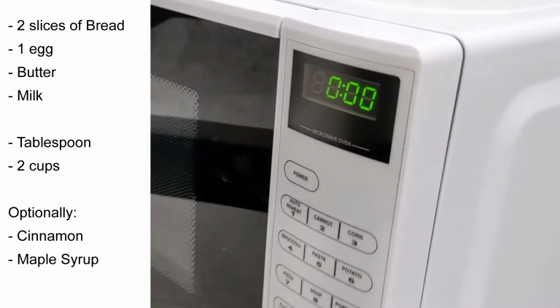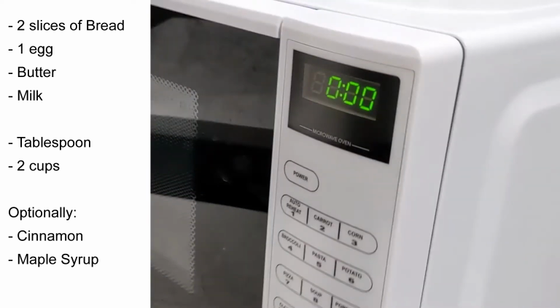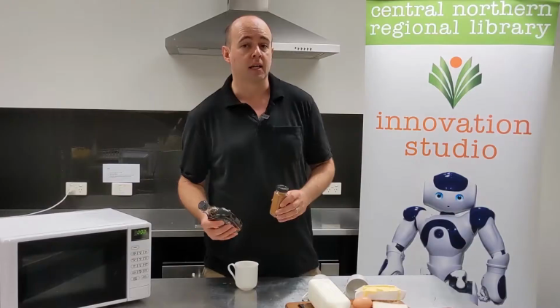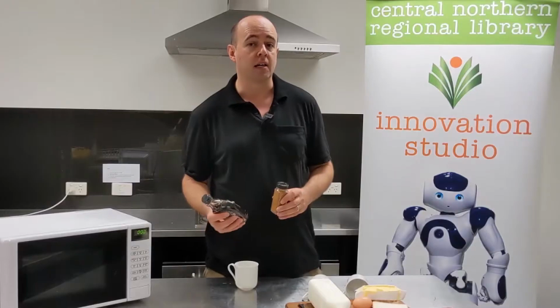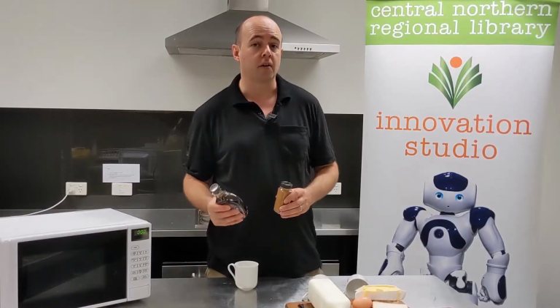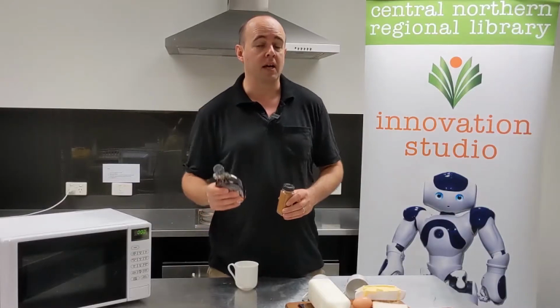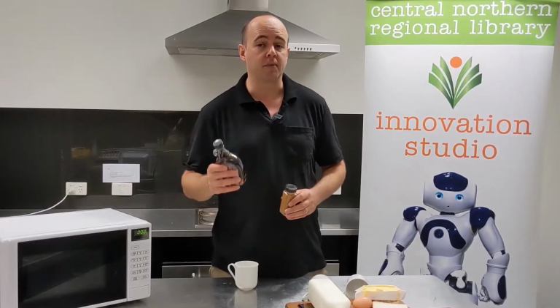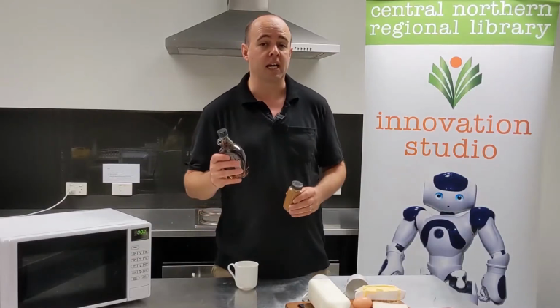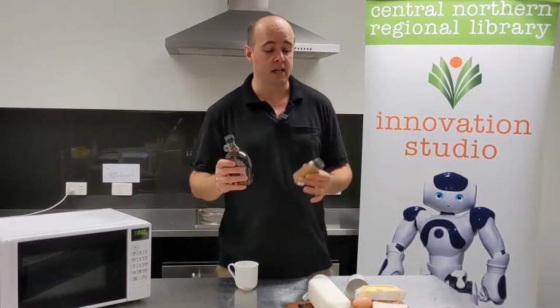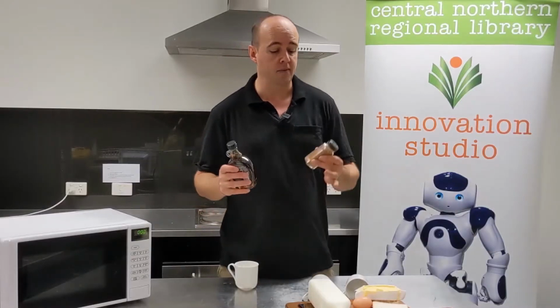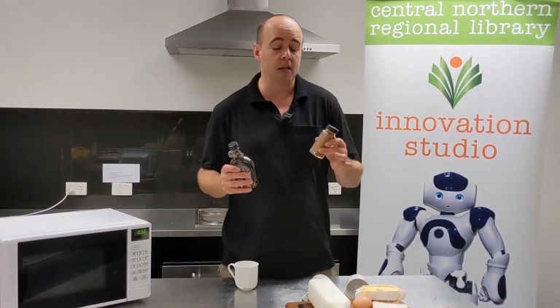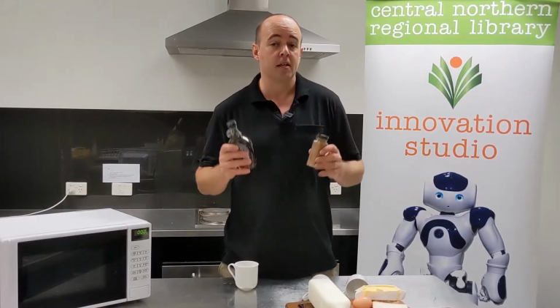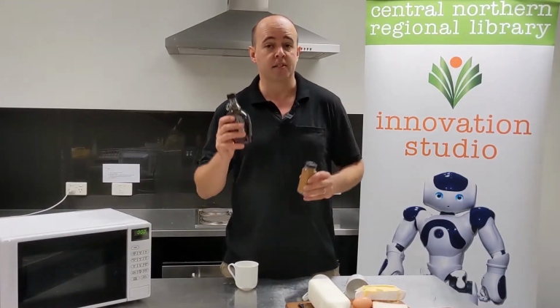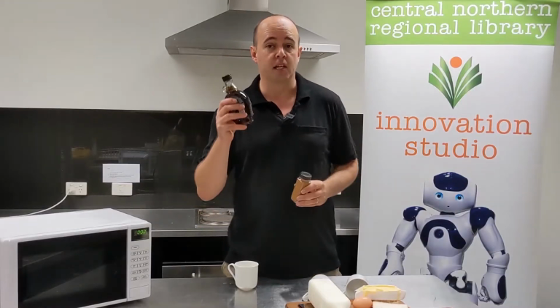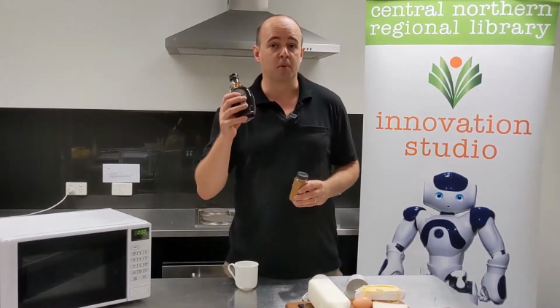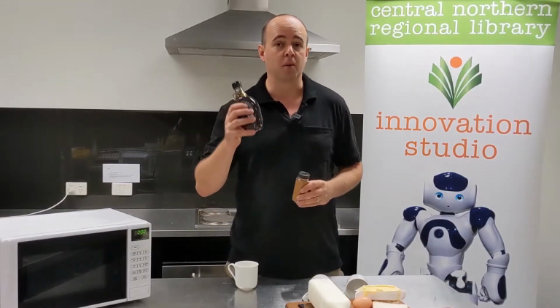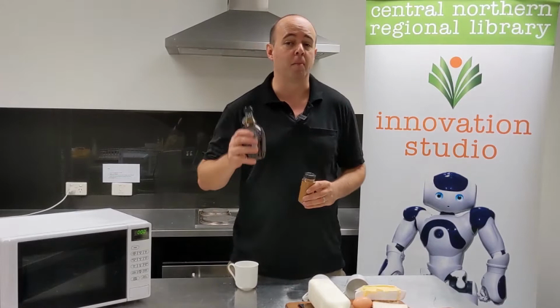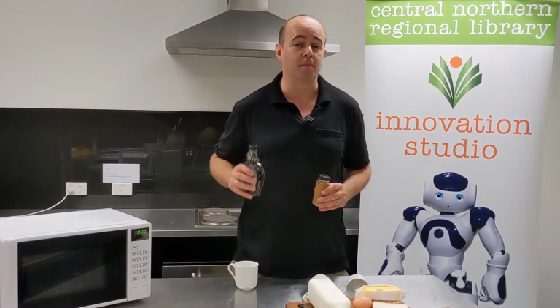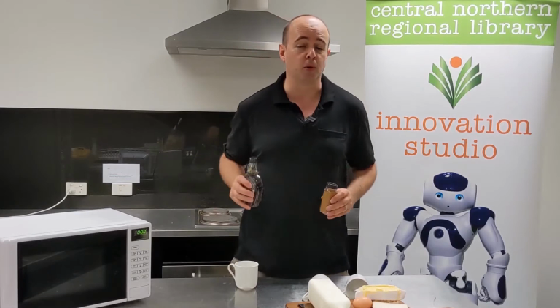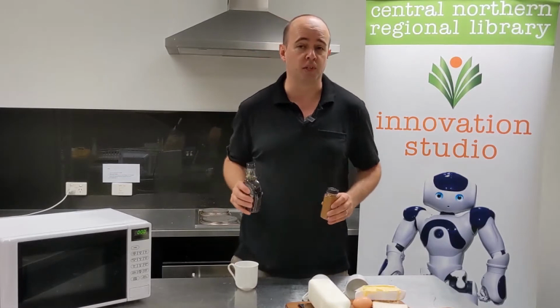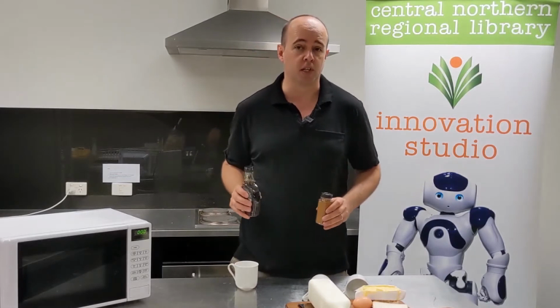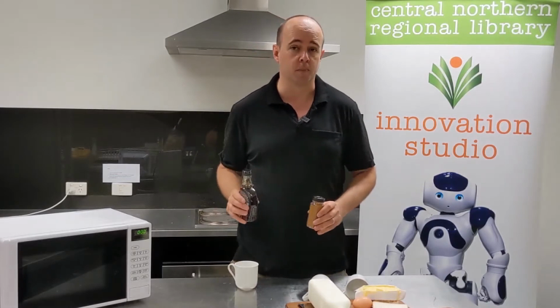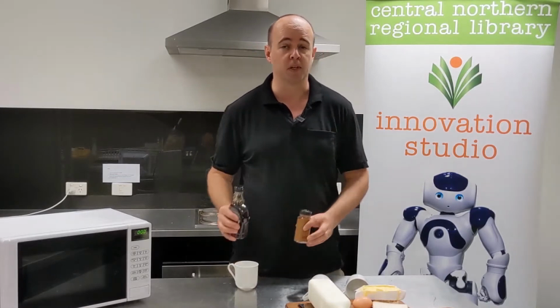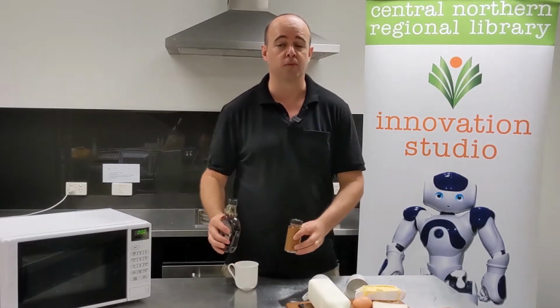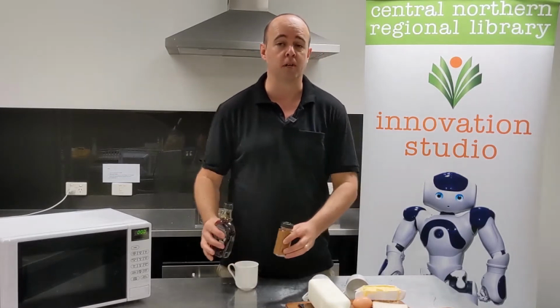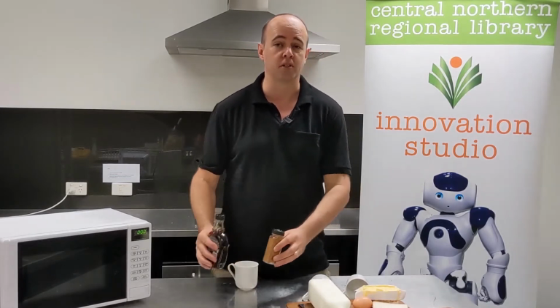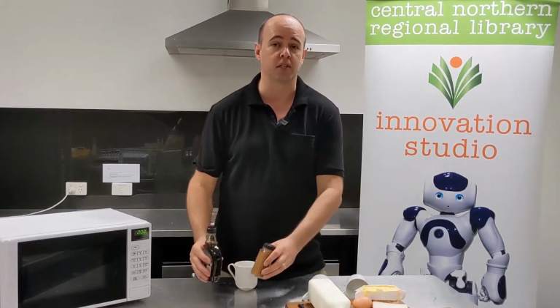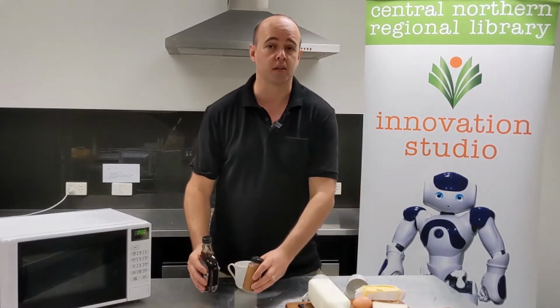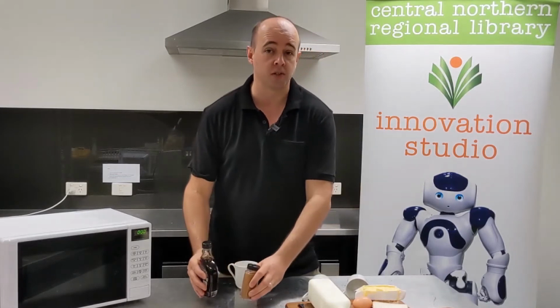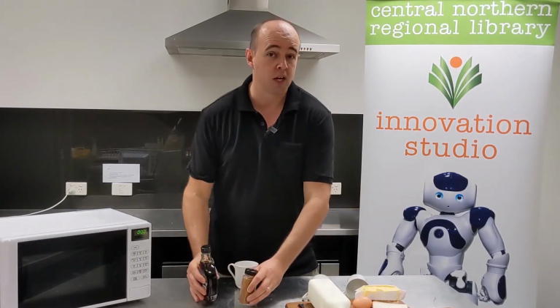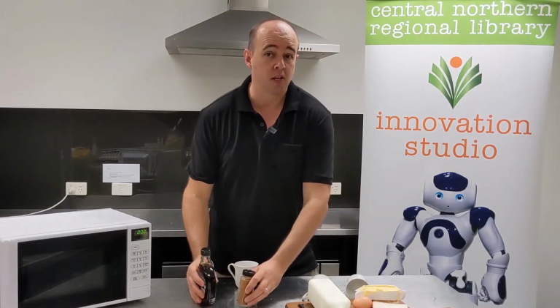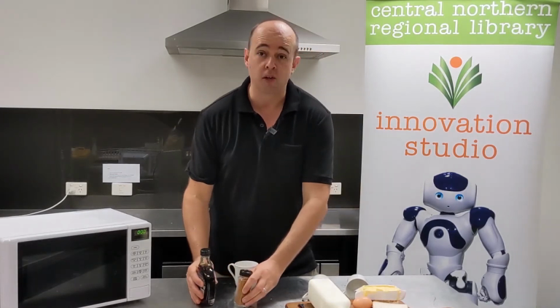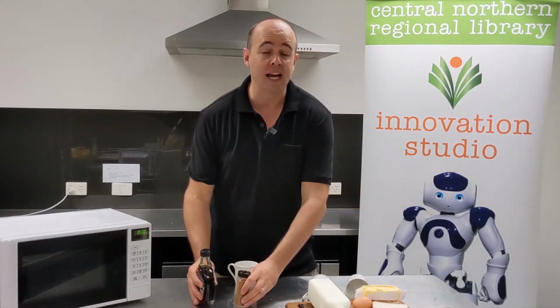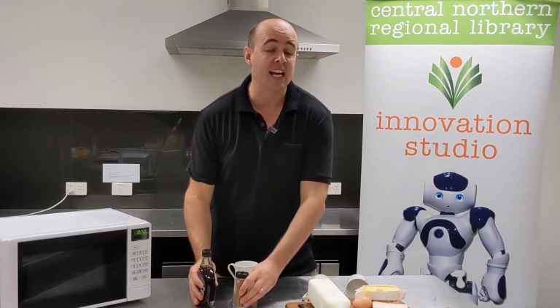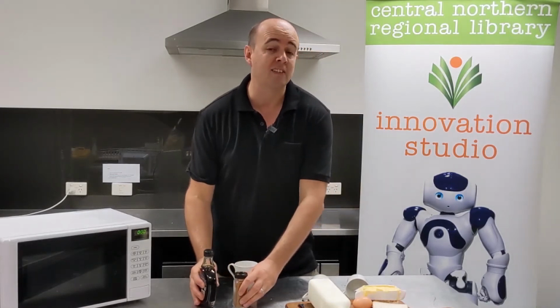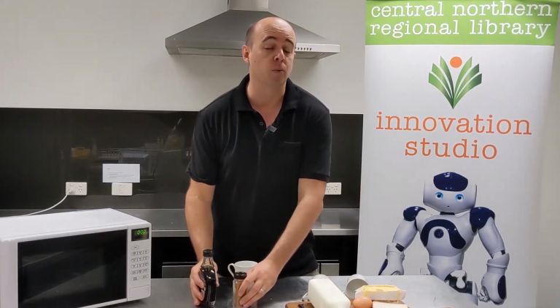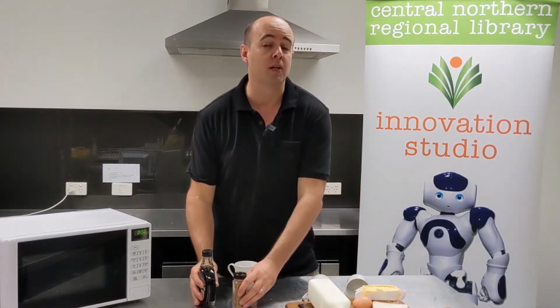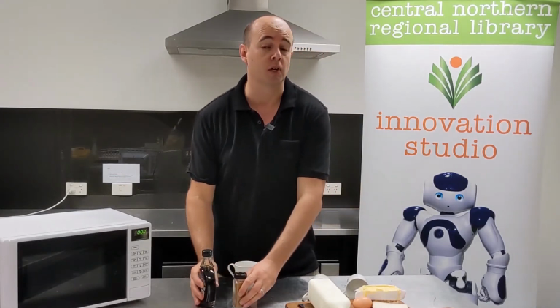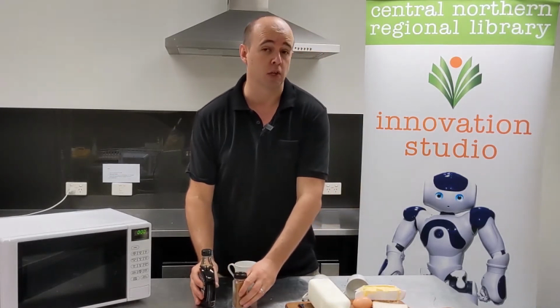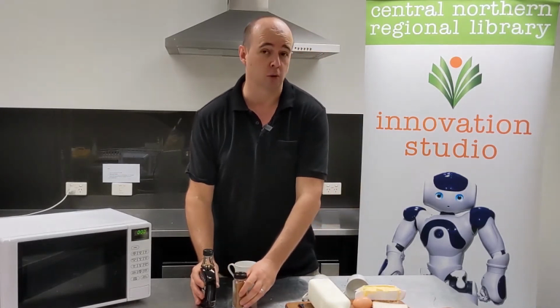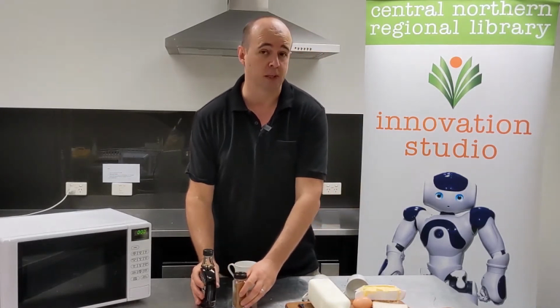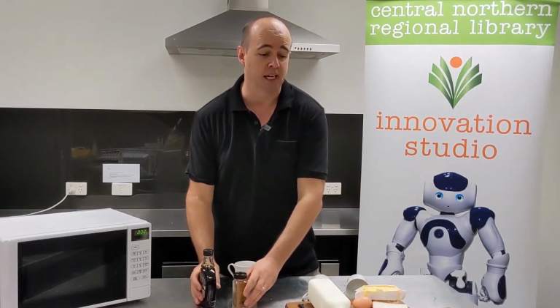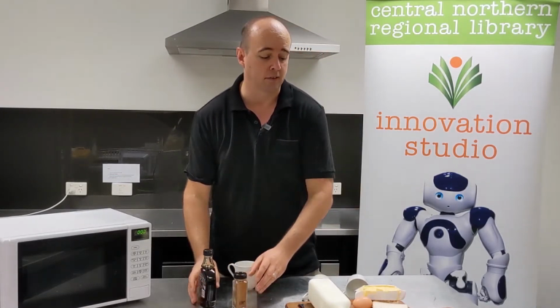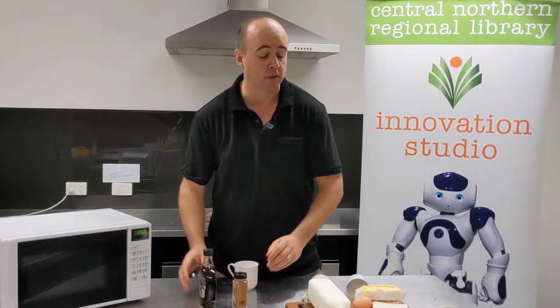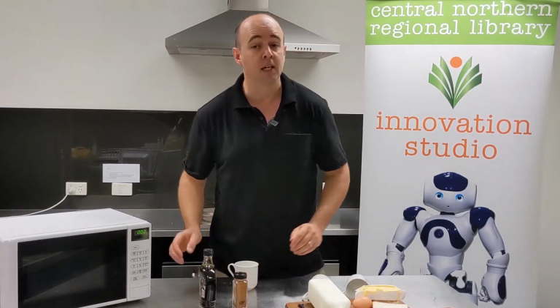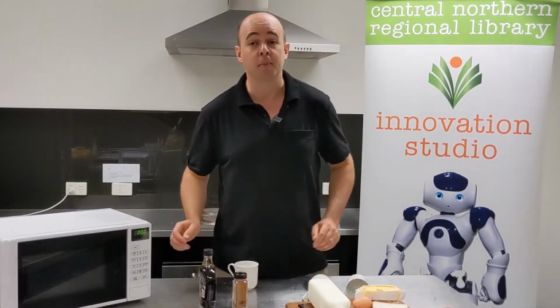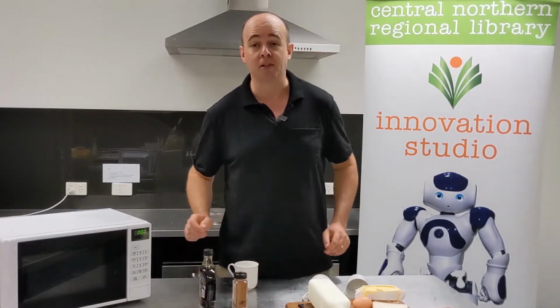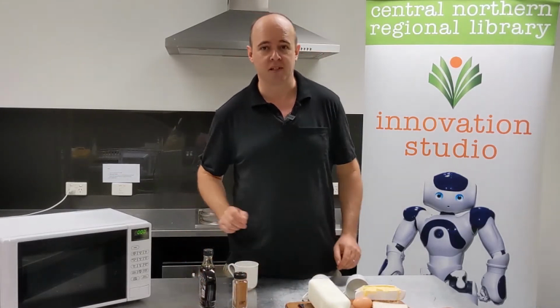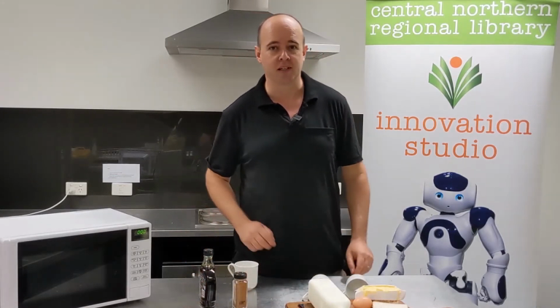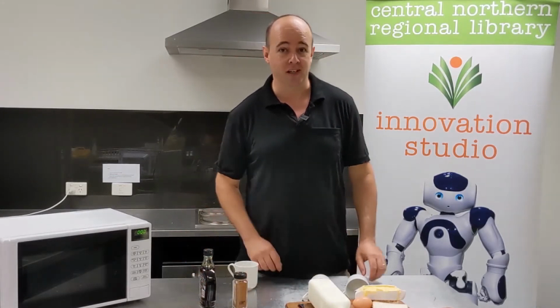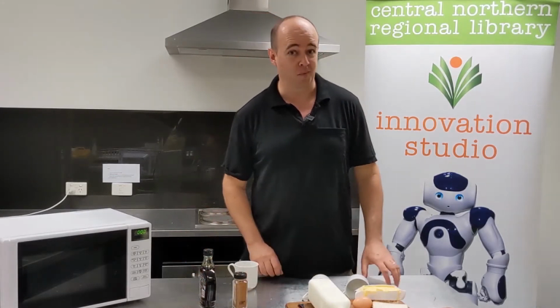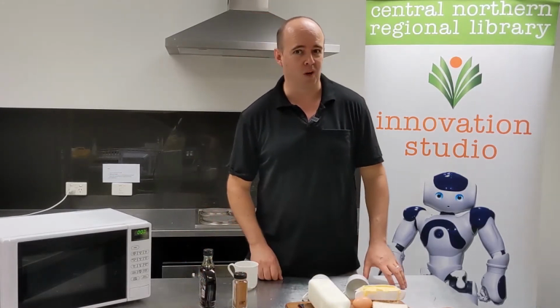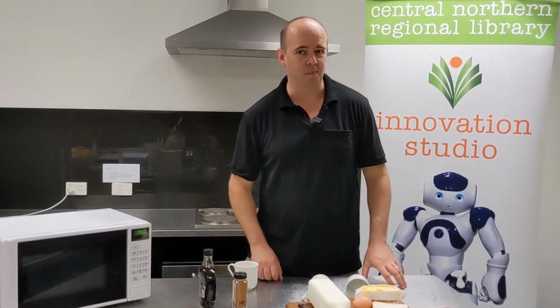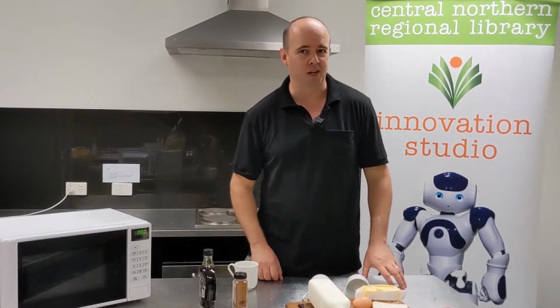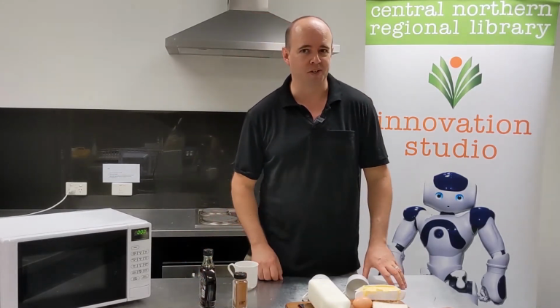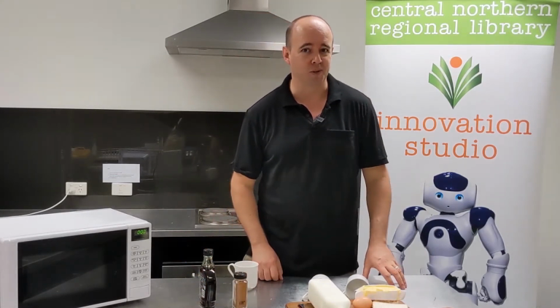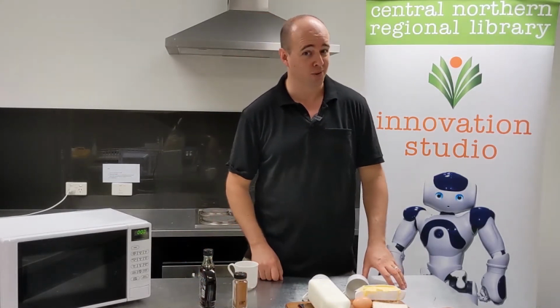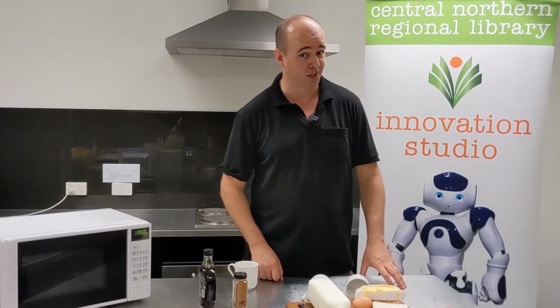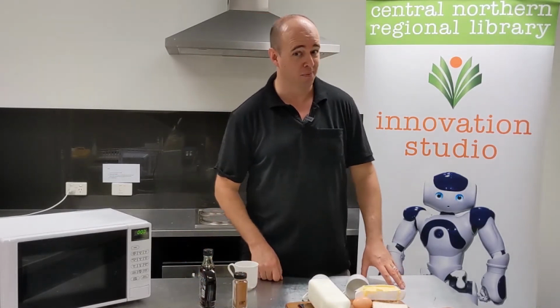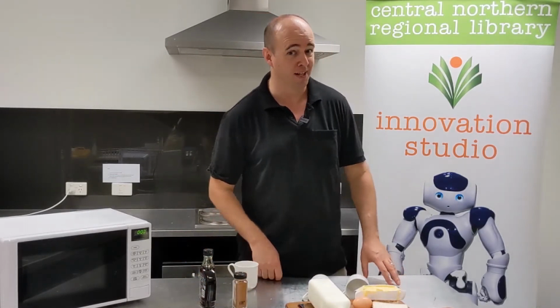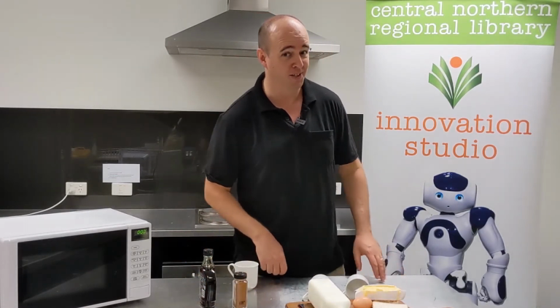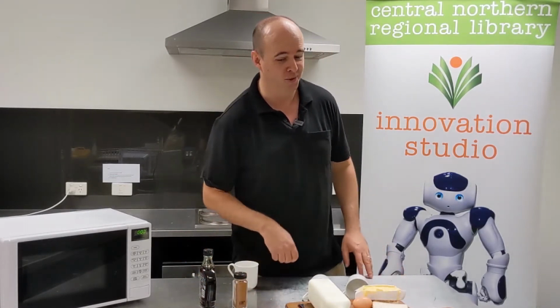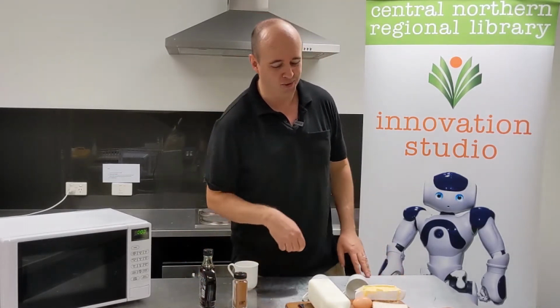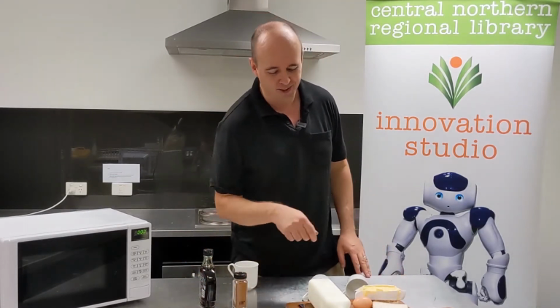Now you don't have to have cinnamon and maple syrup in your French toast — you can have whatever you normally have. Personally I'm quite partial to tomato sauce.